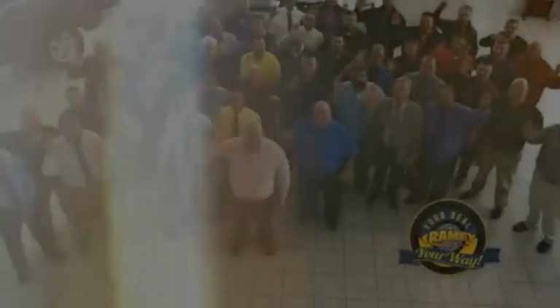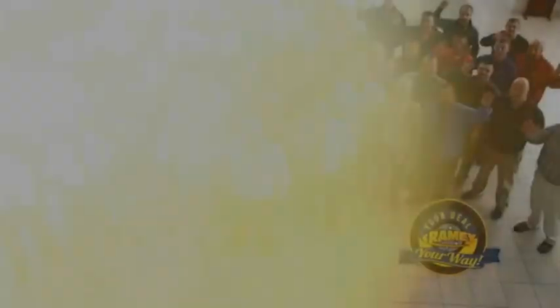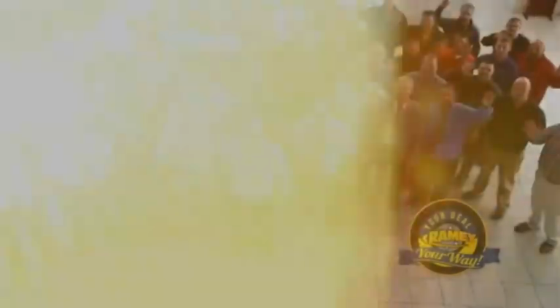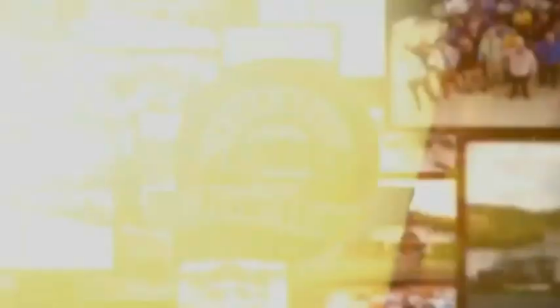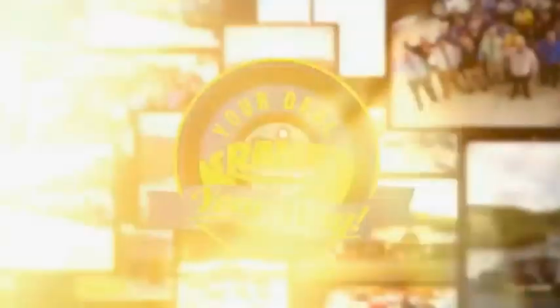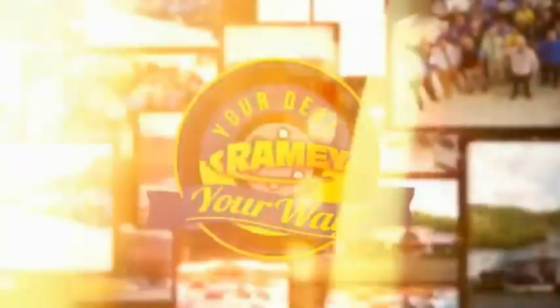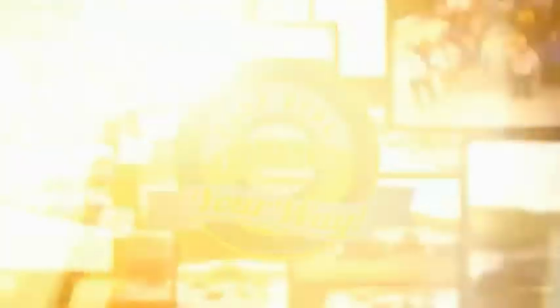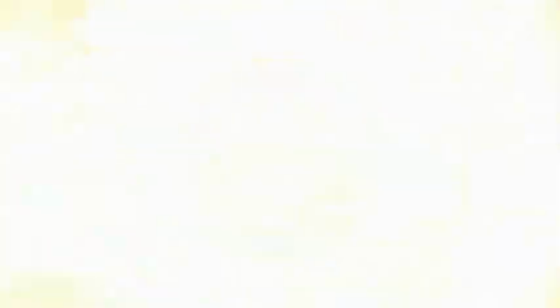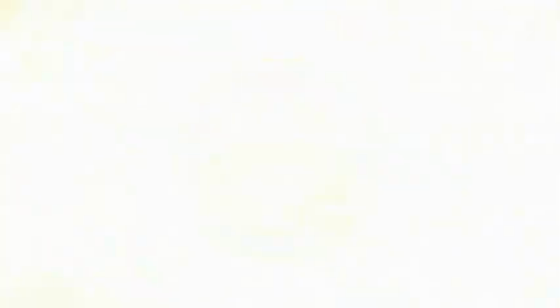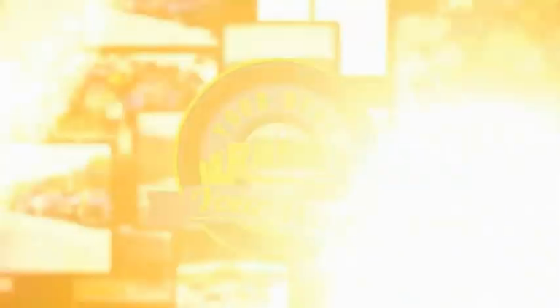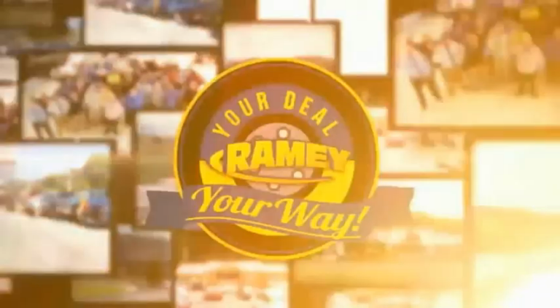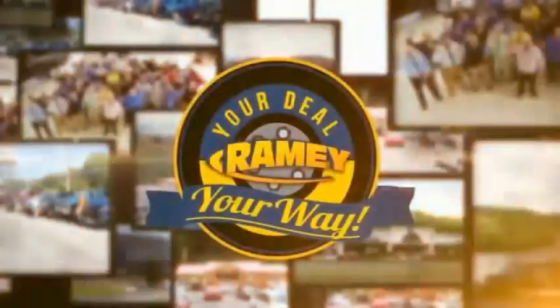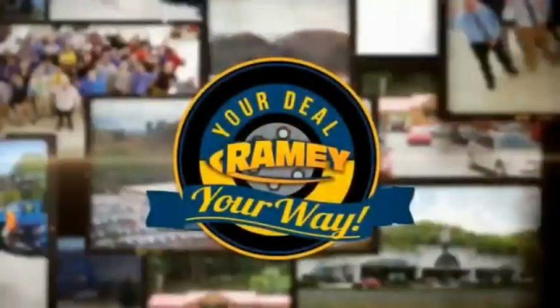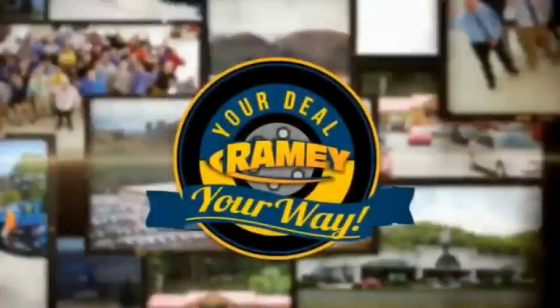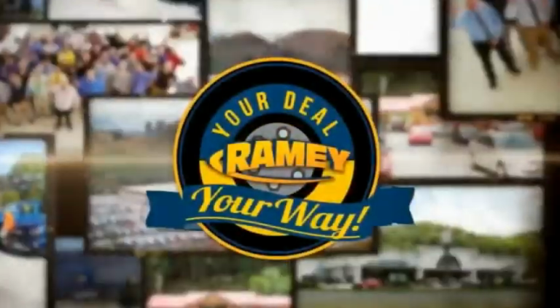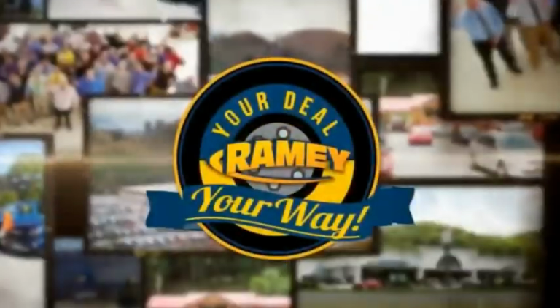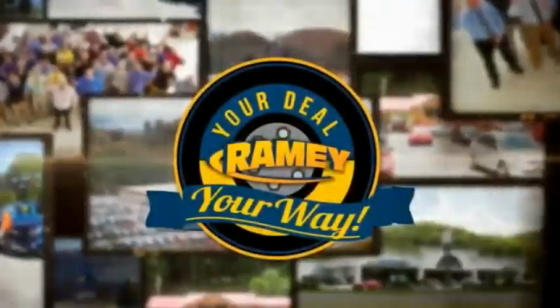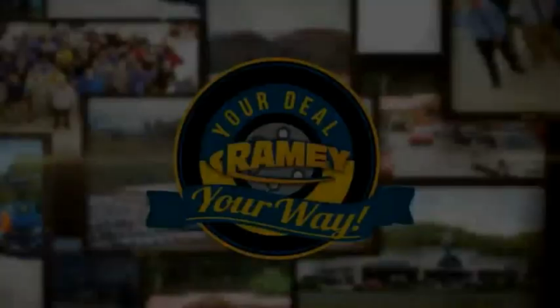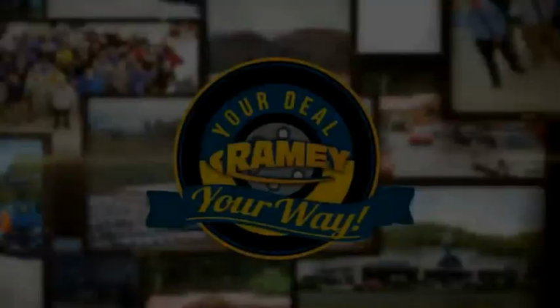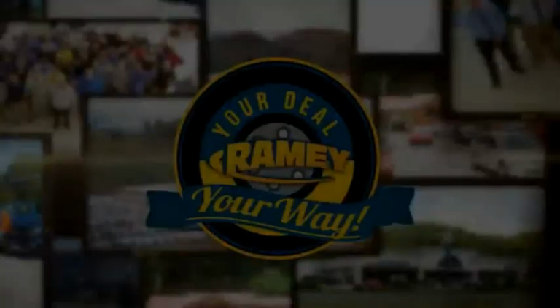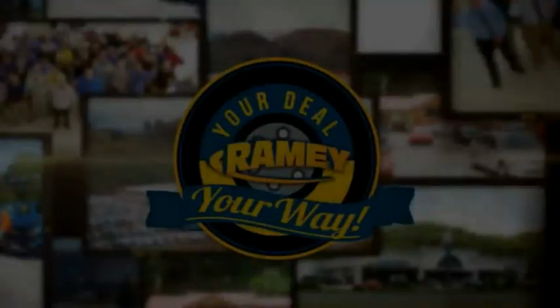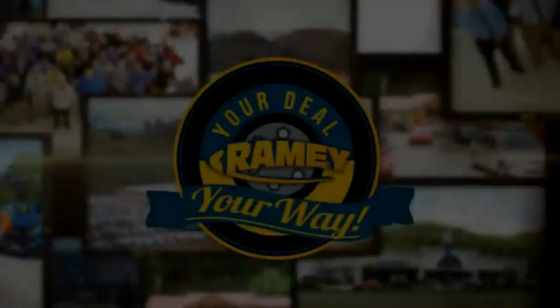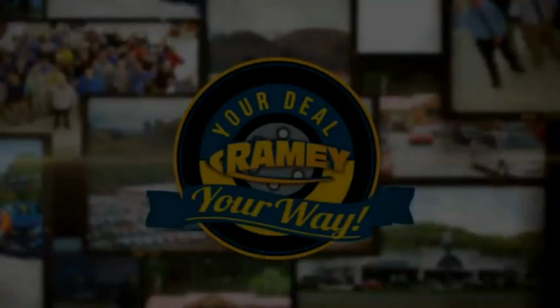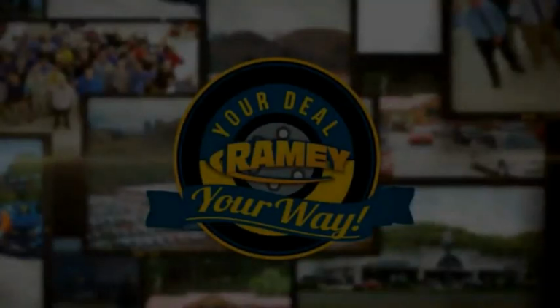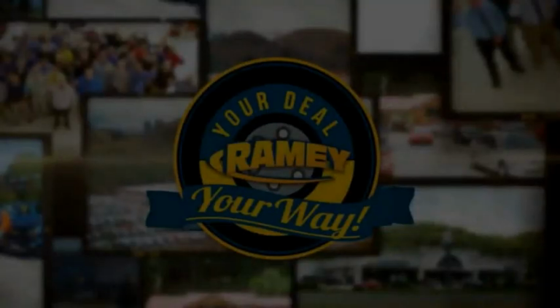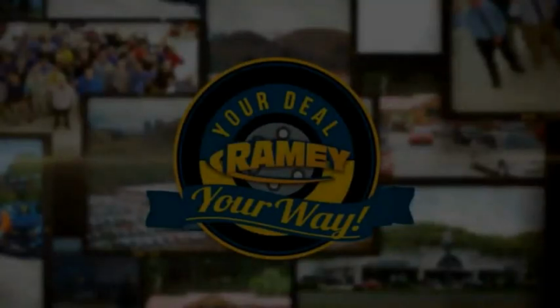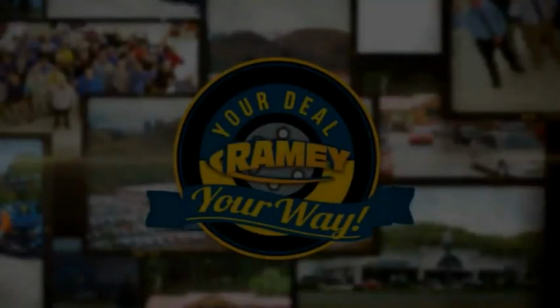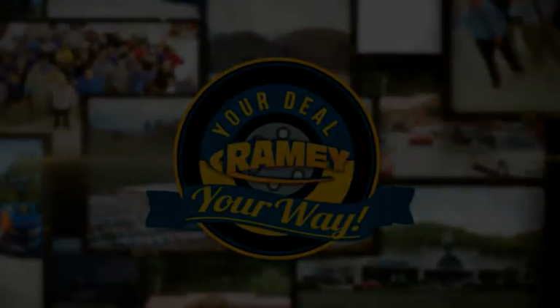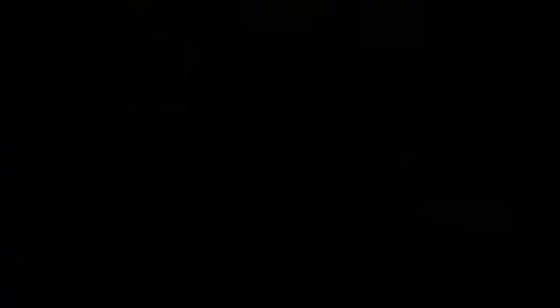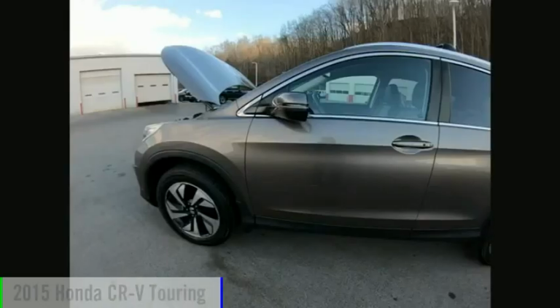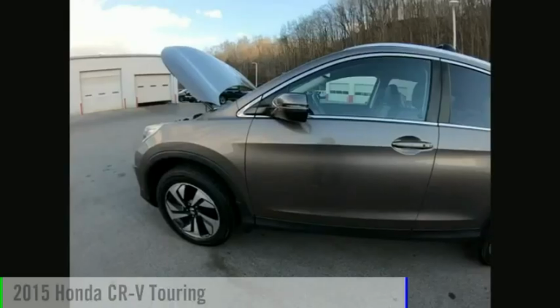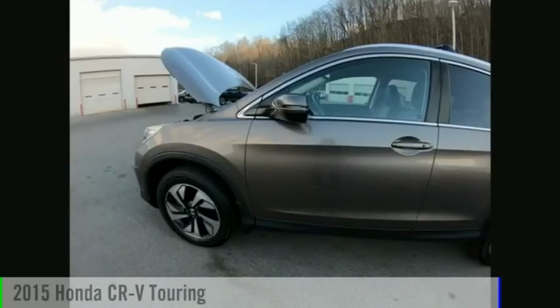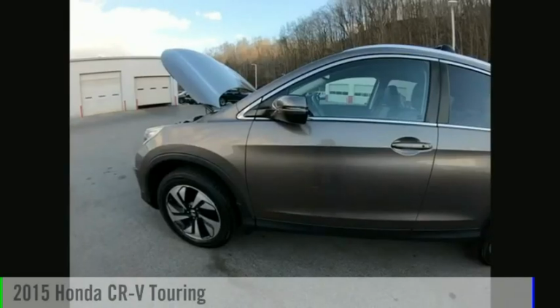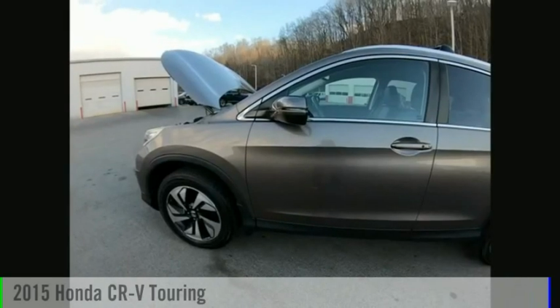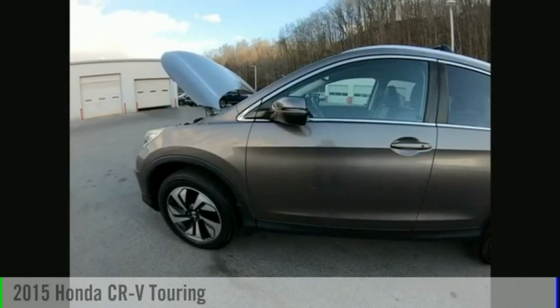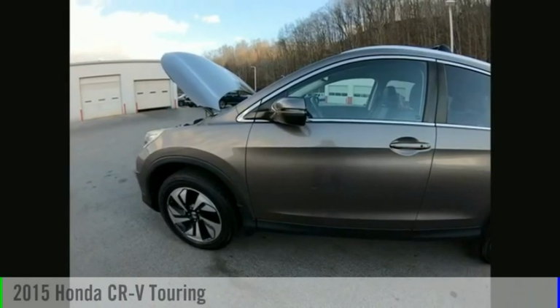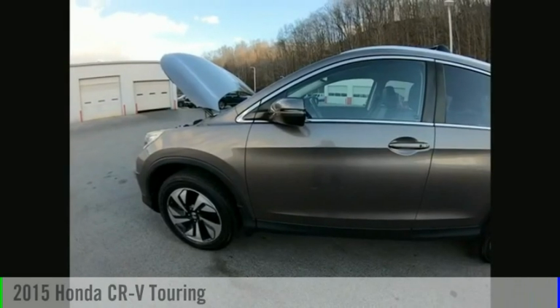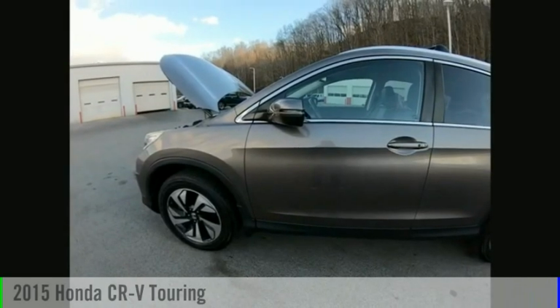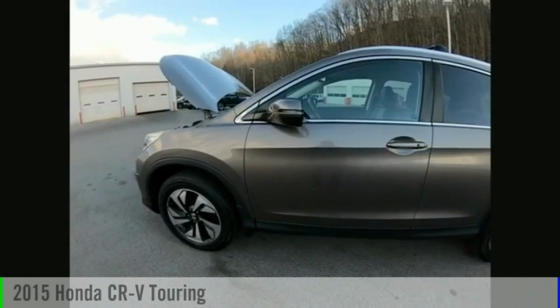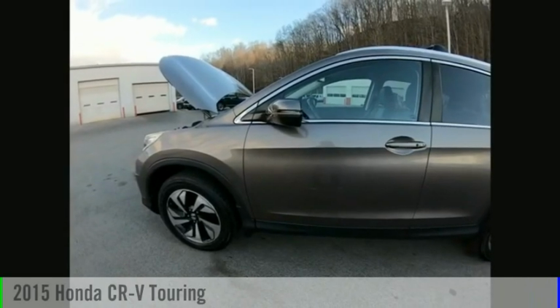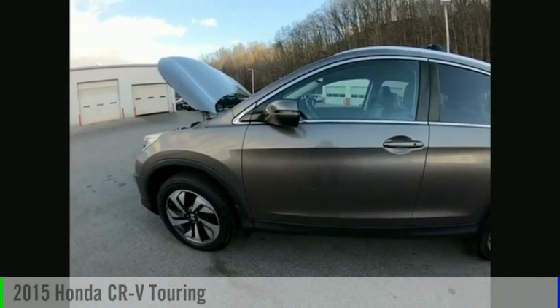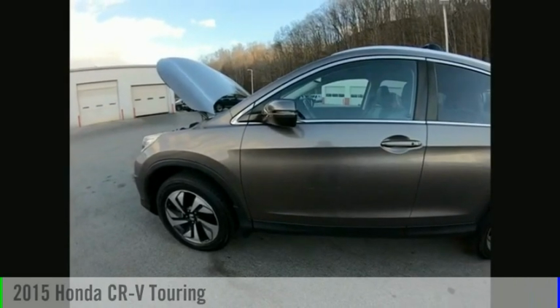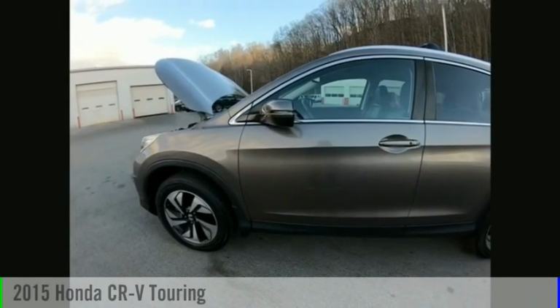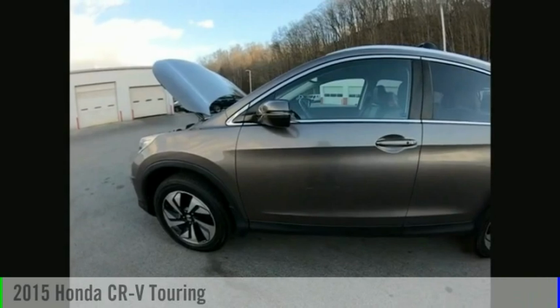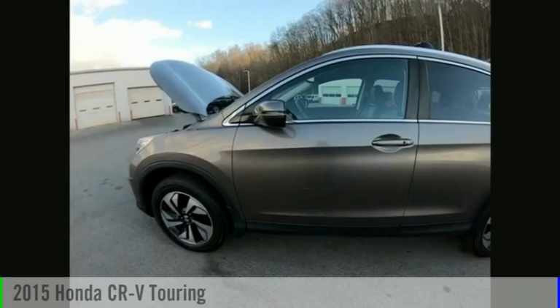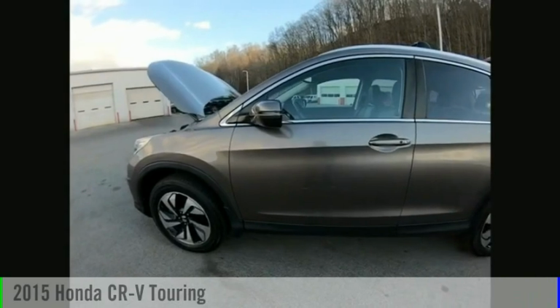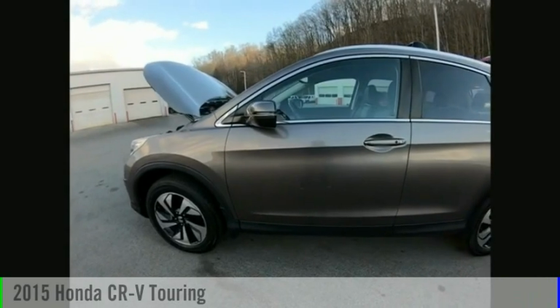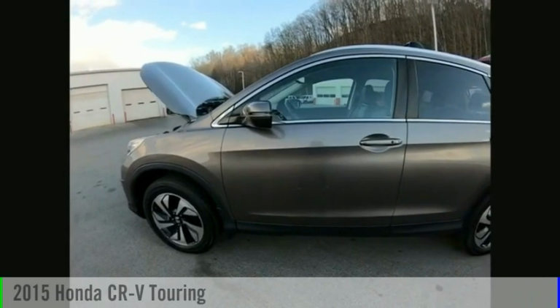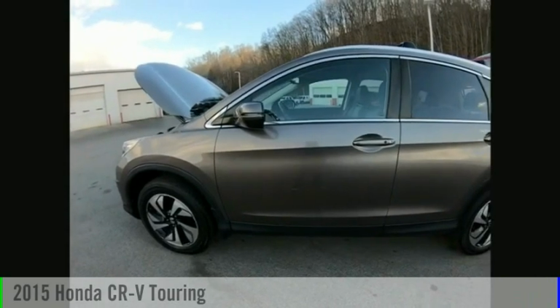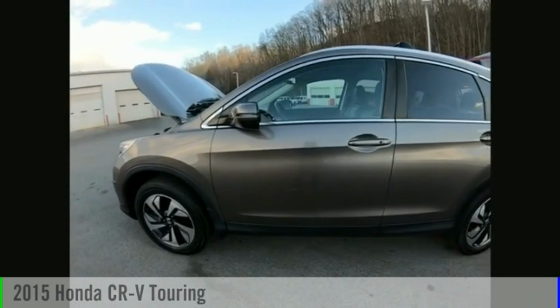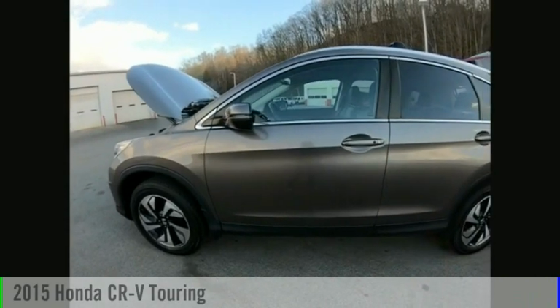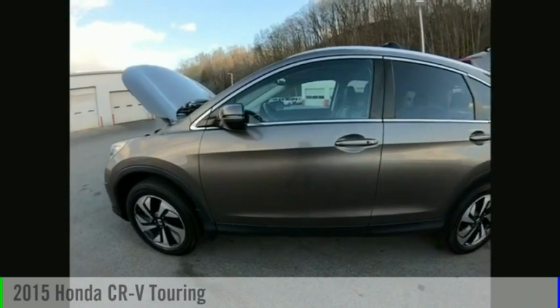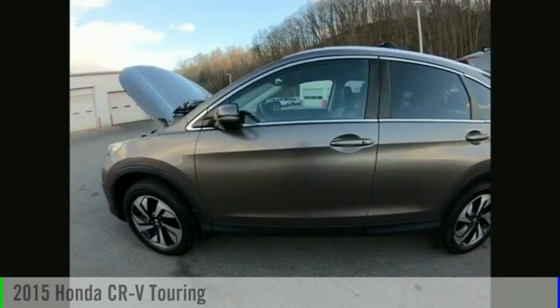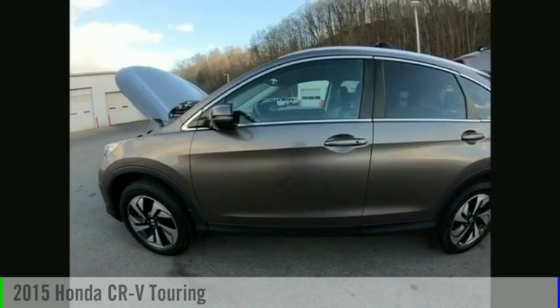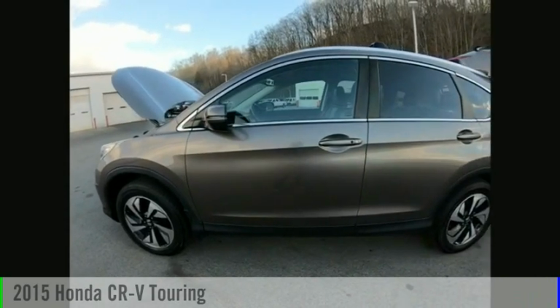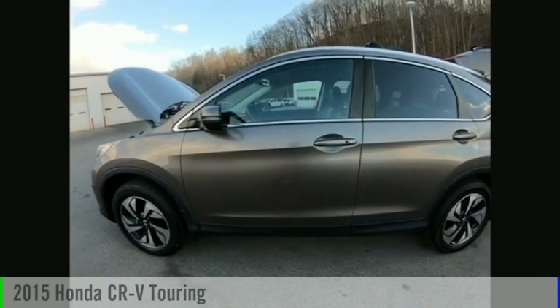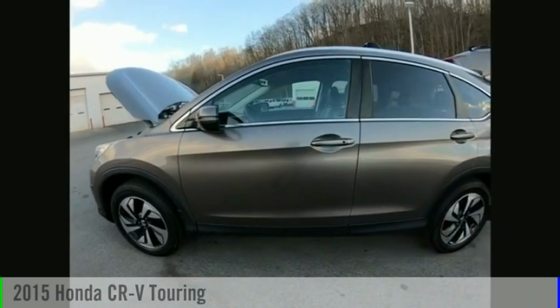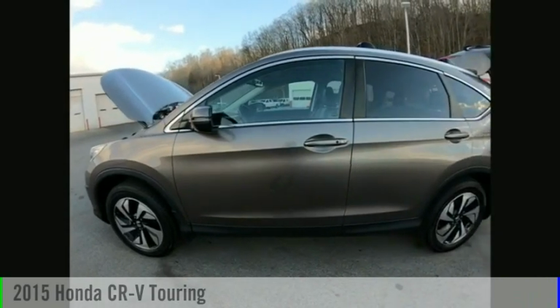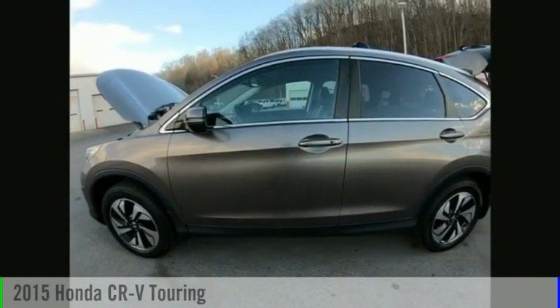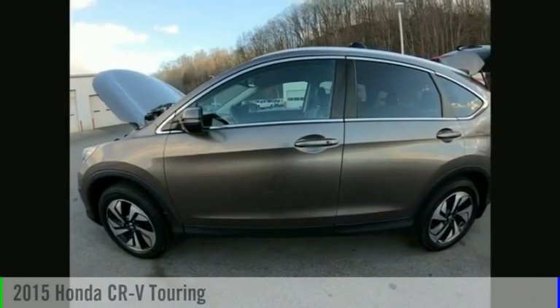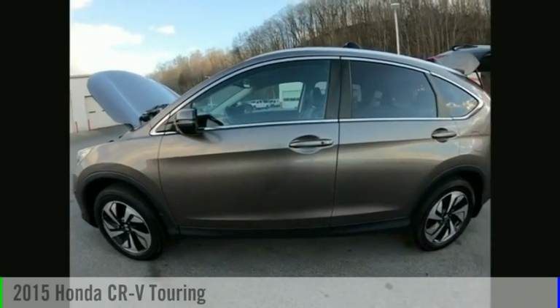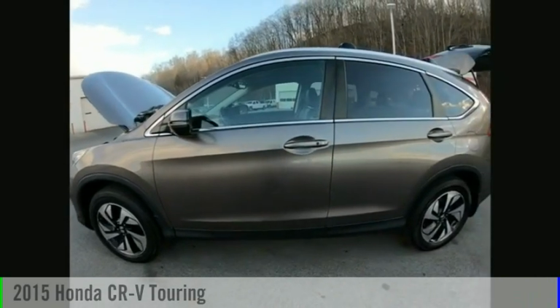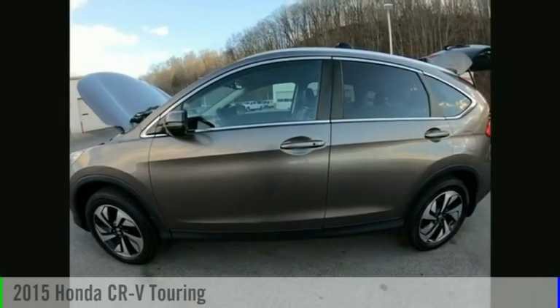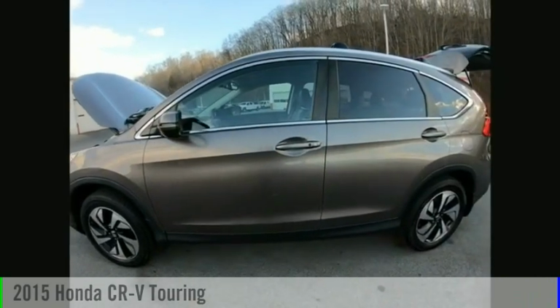Amy, it's your deal, your way. You are going to love the 2015 CR-V.